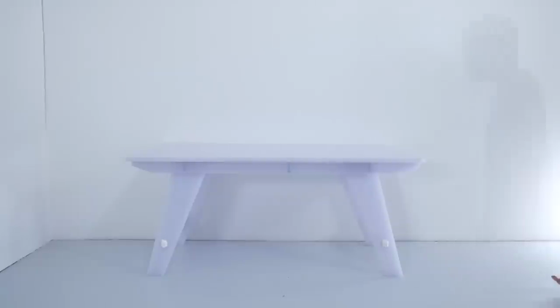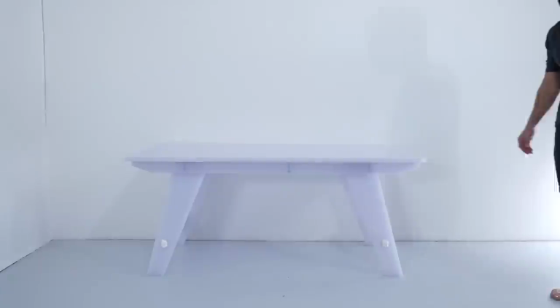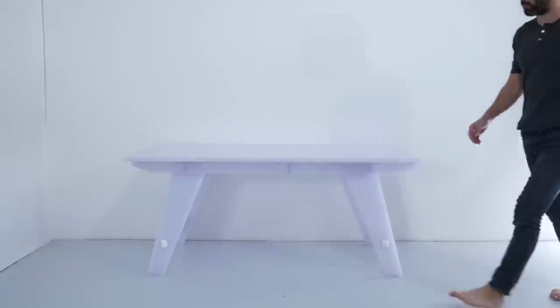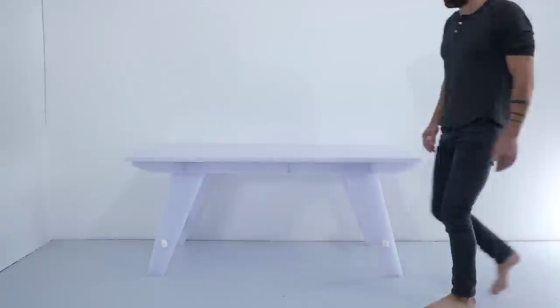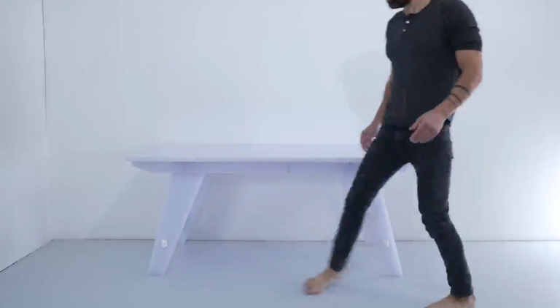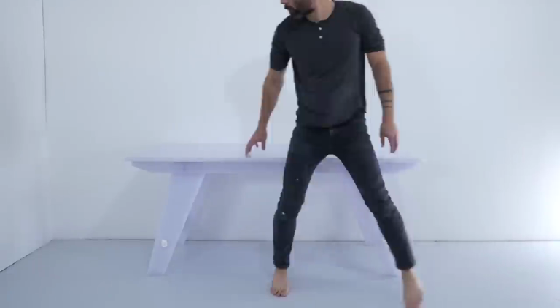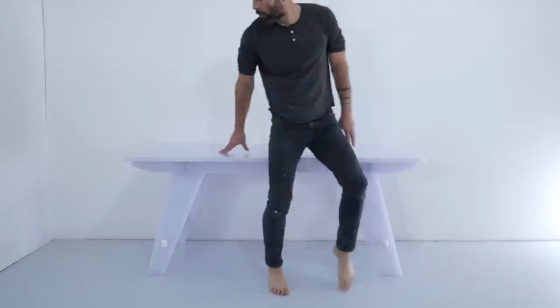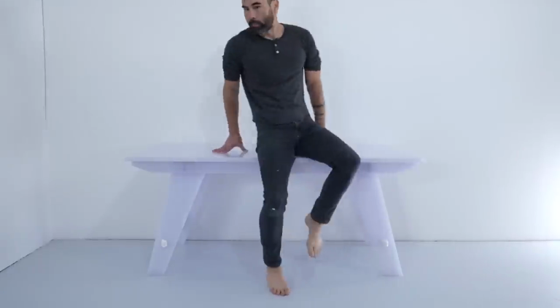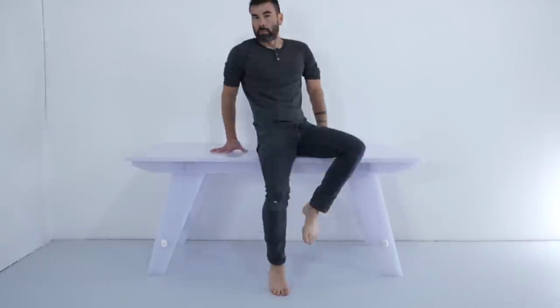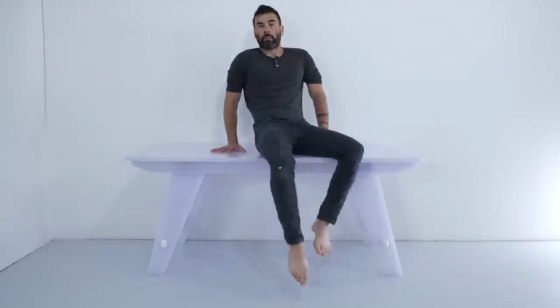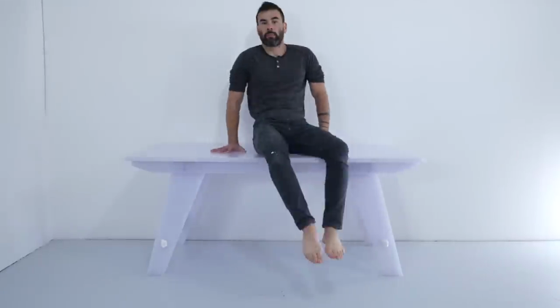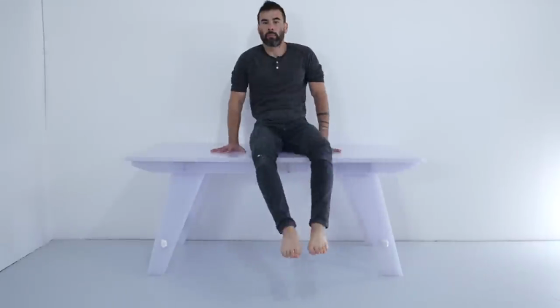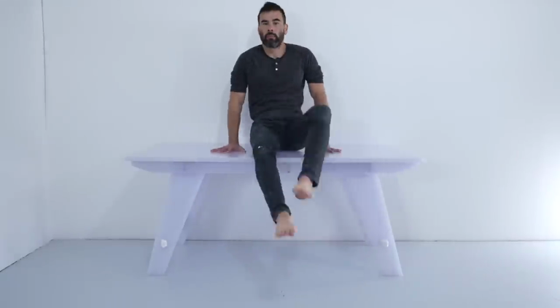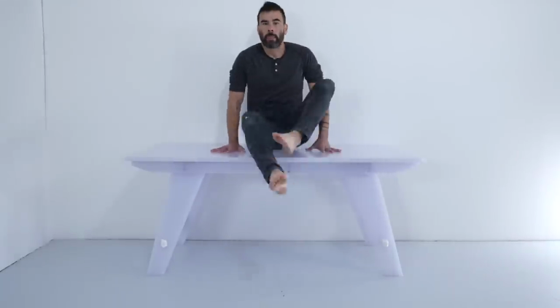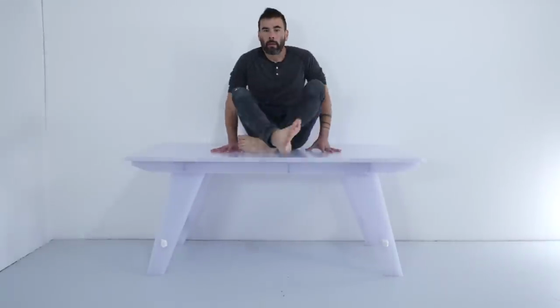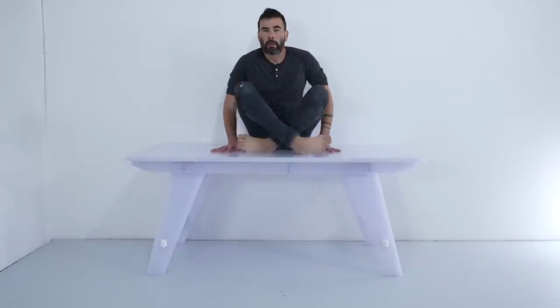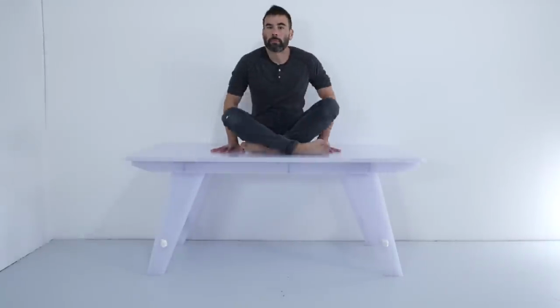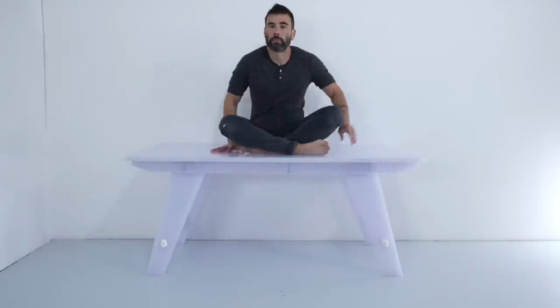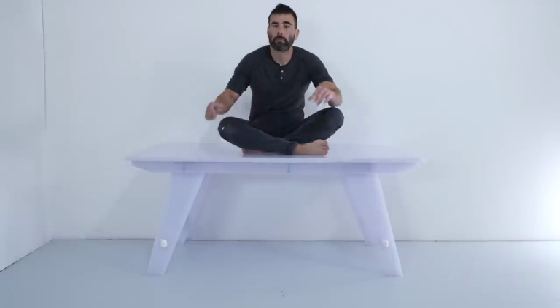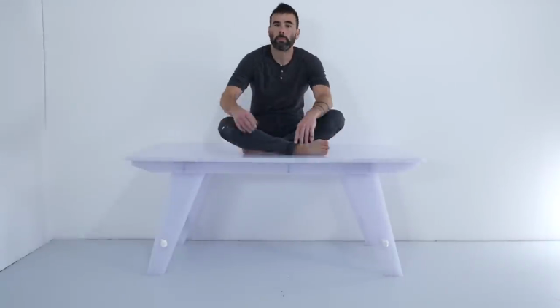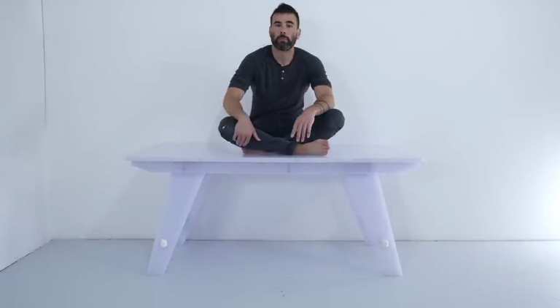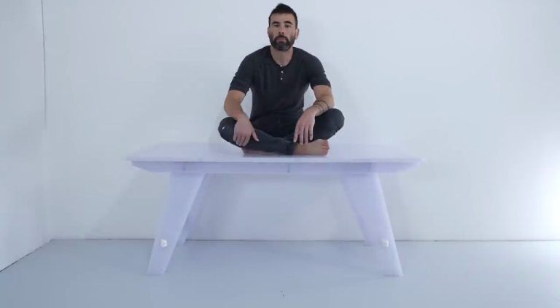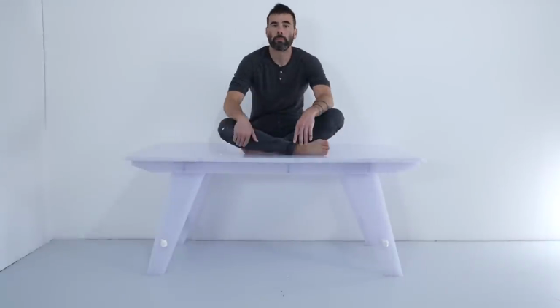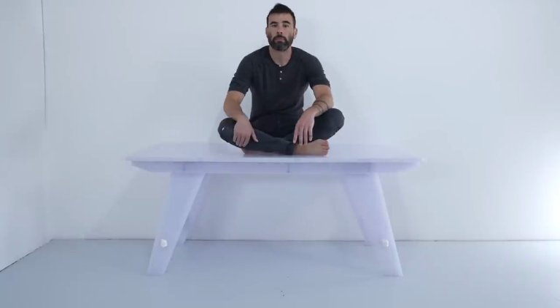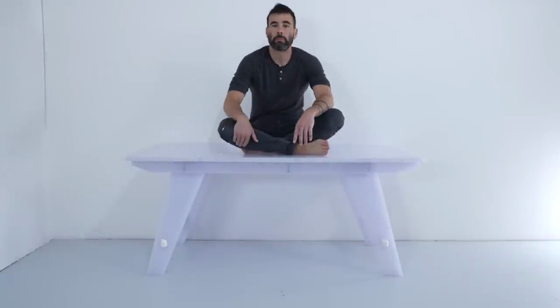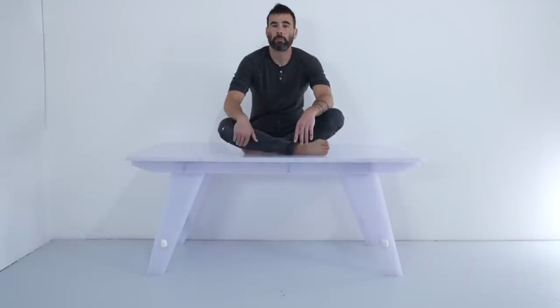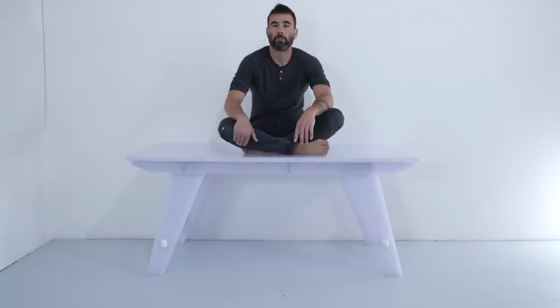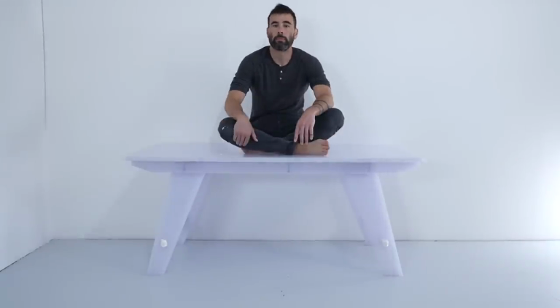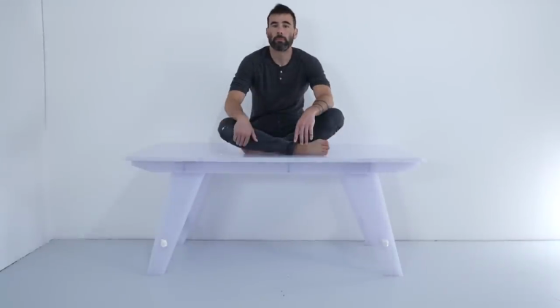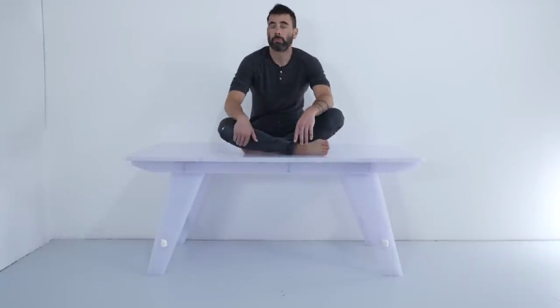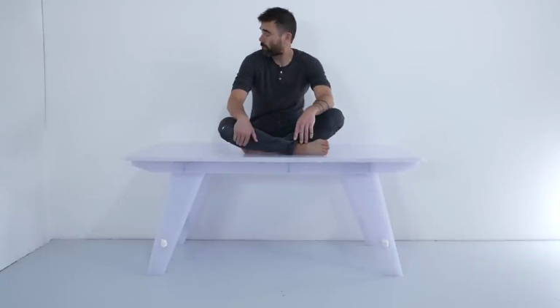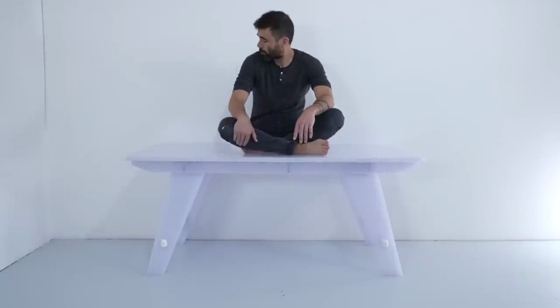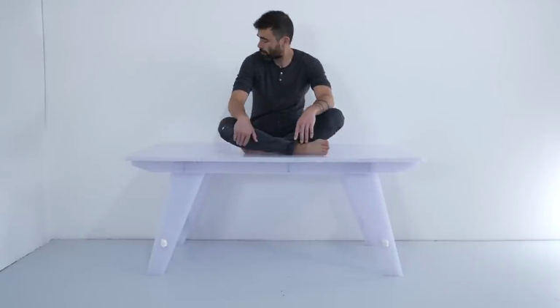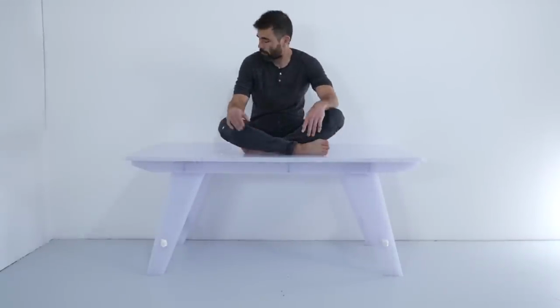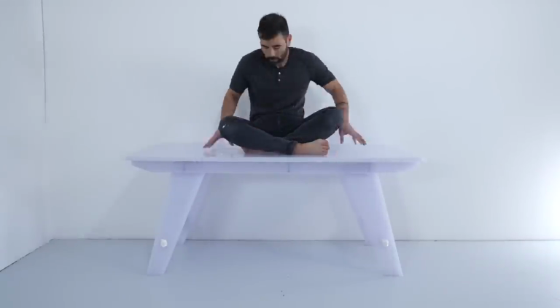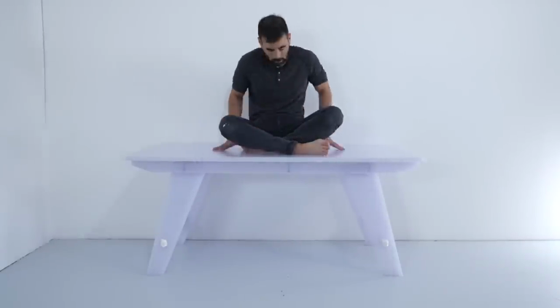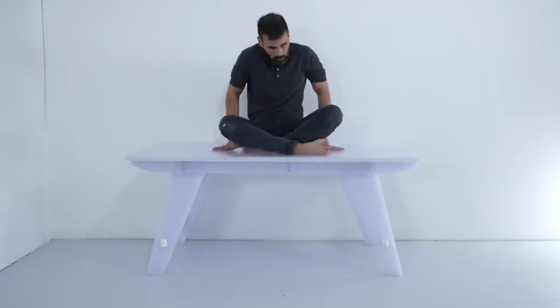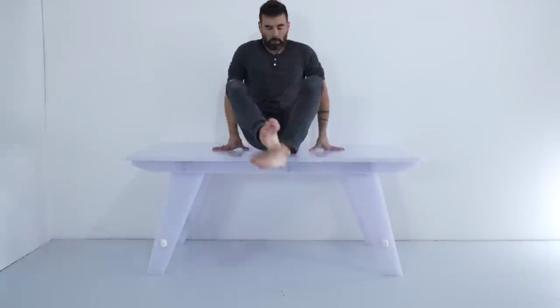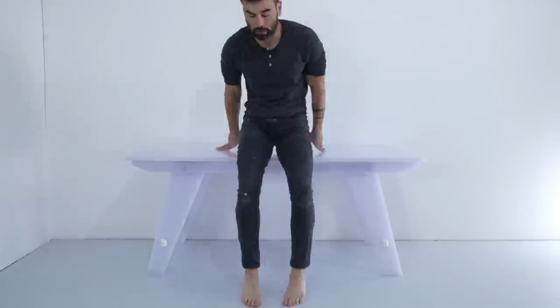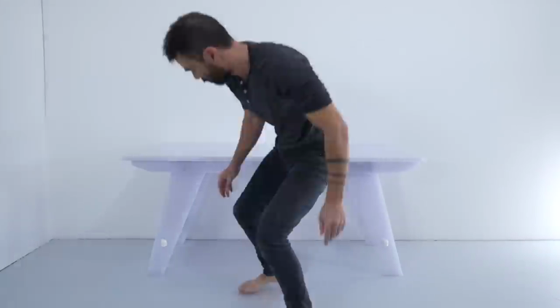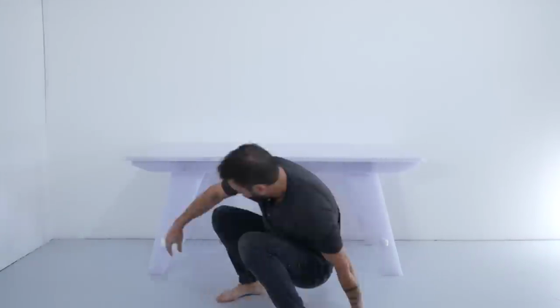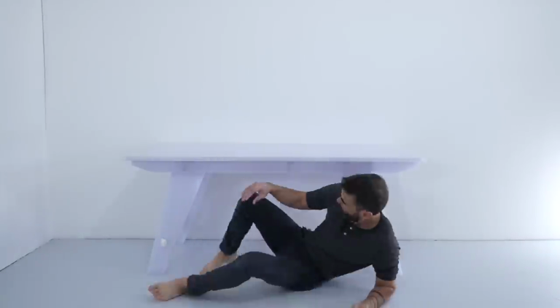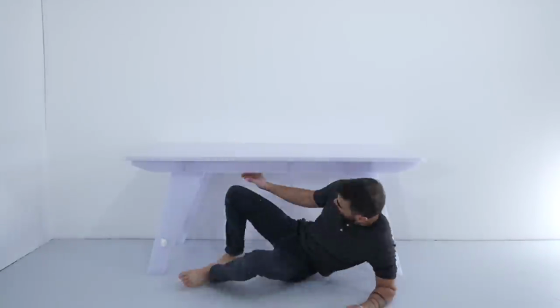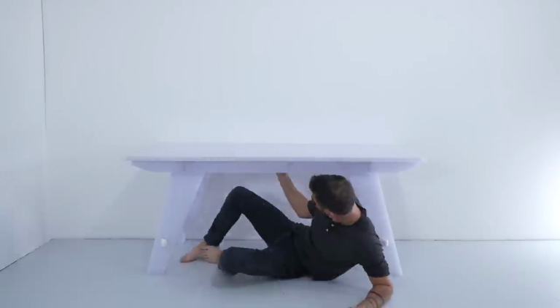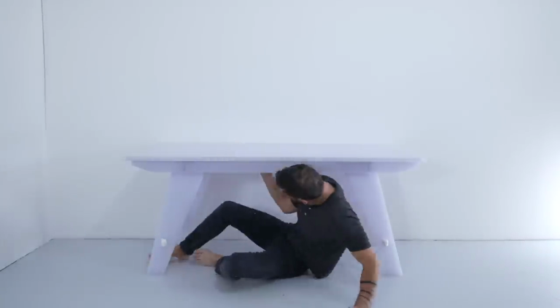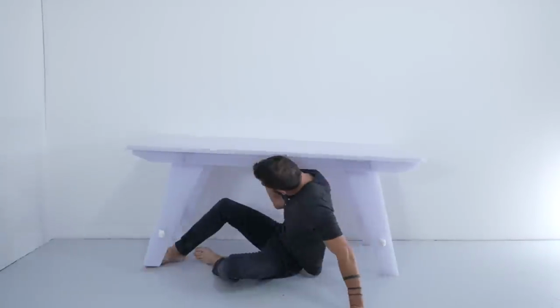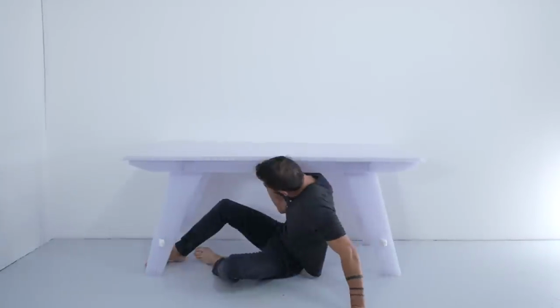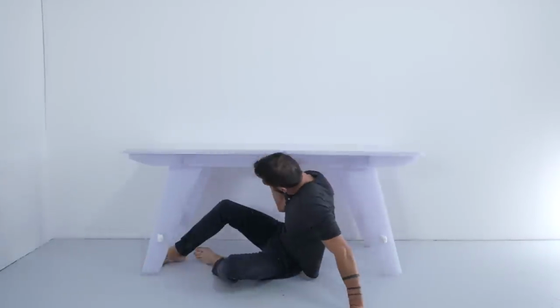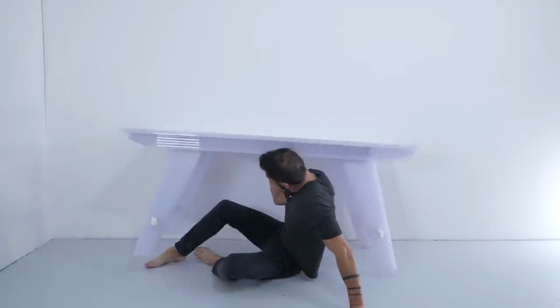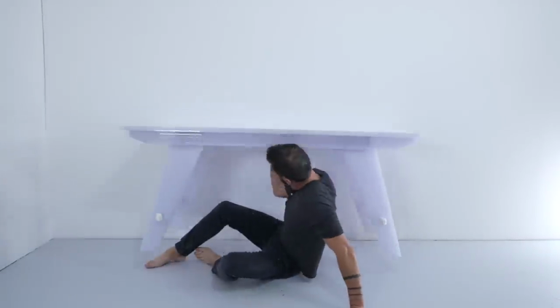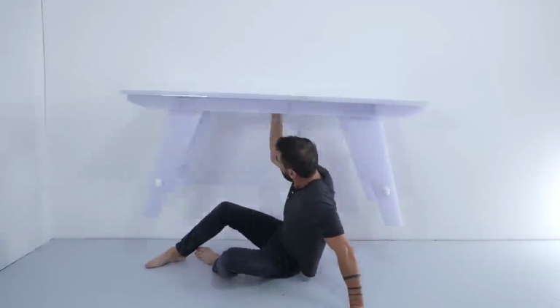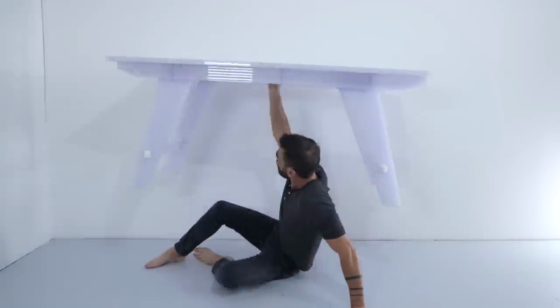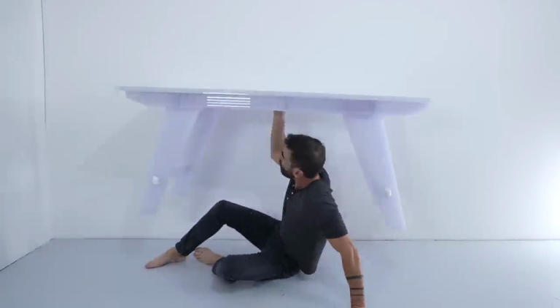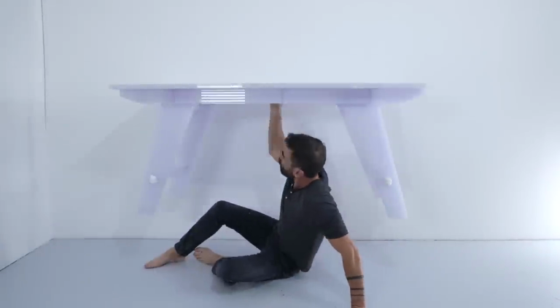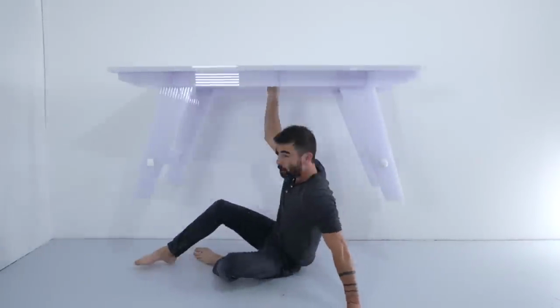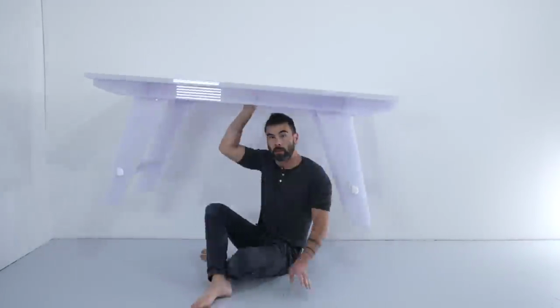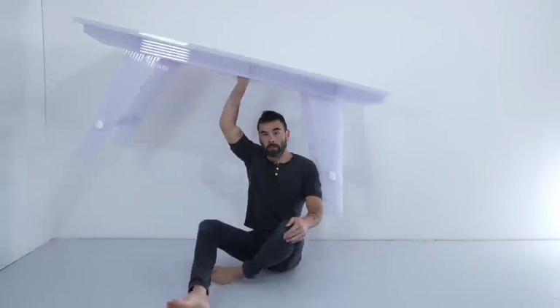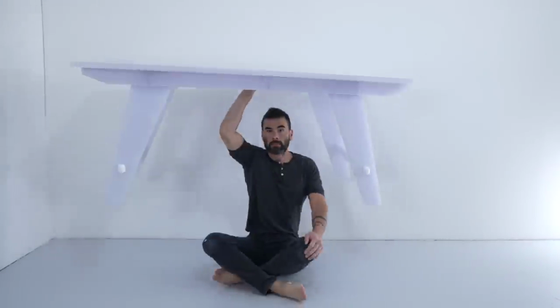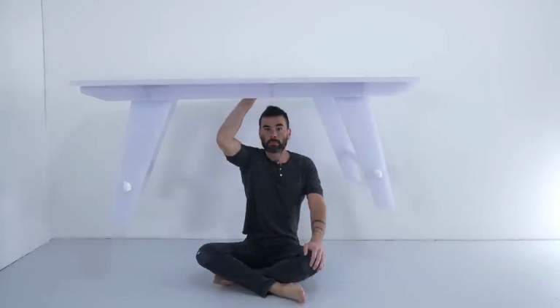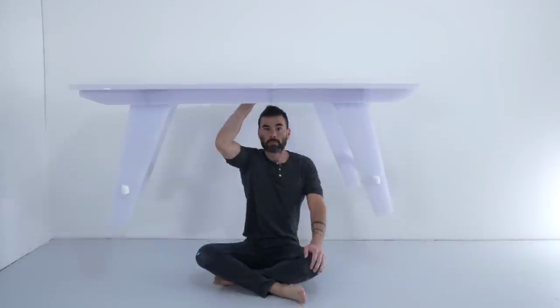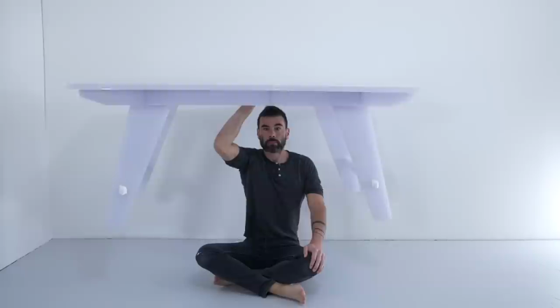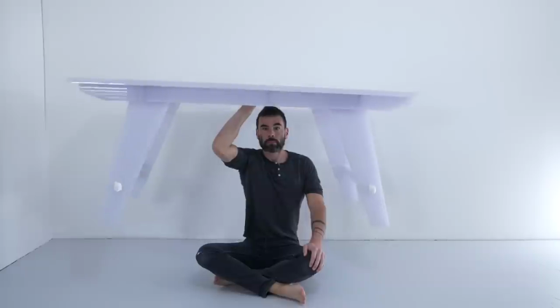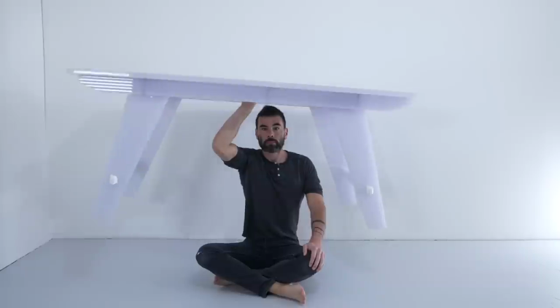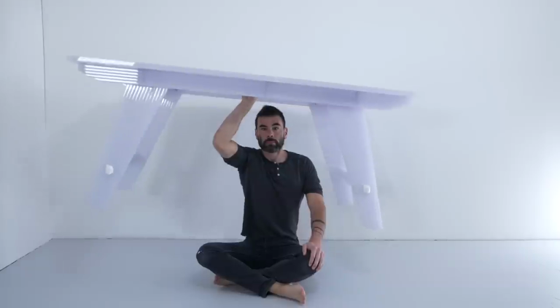Today I'm making a super lightweight table that's still strong enough to support my weight, even though it weighs less than 19 pounds.